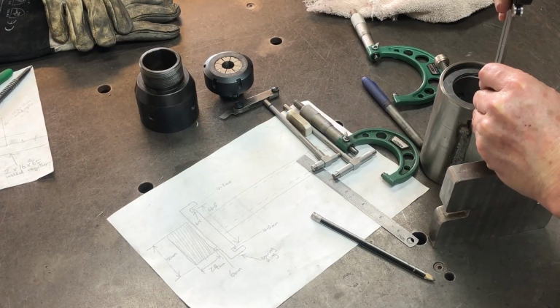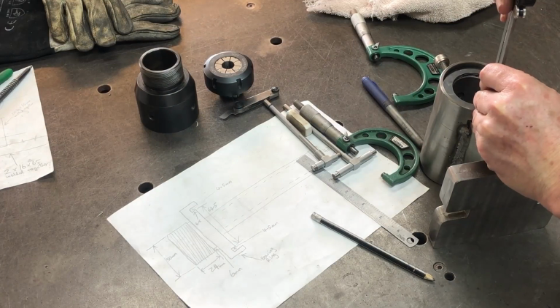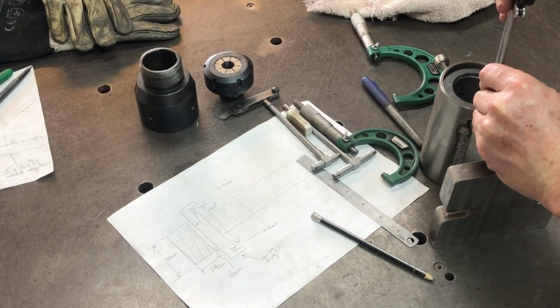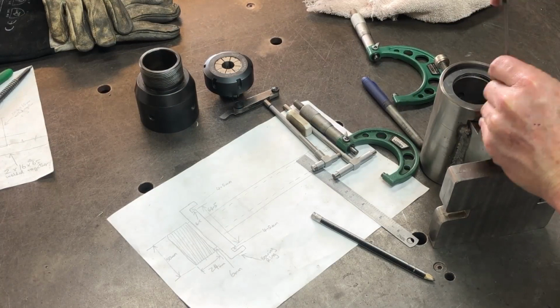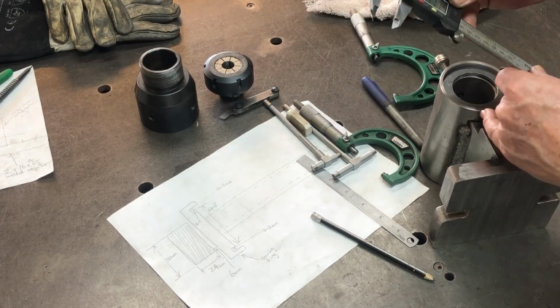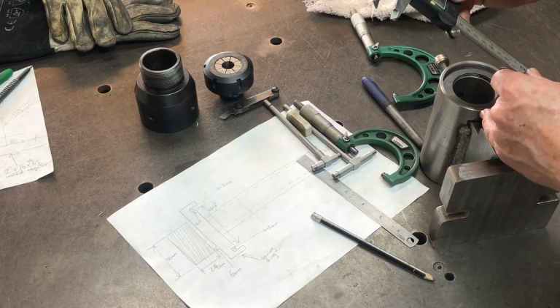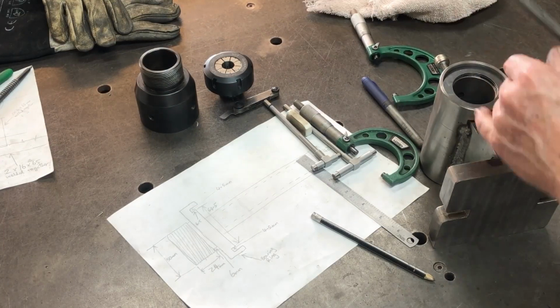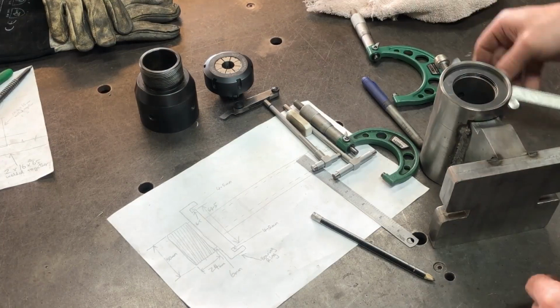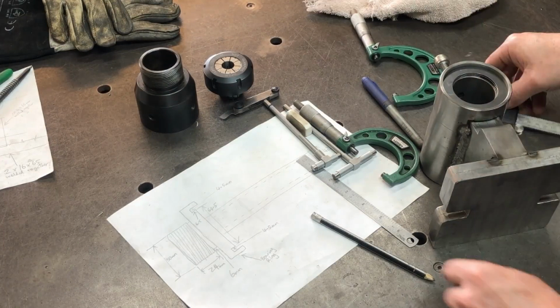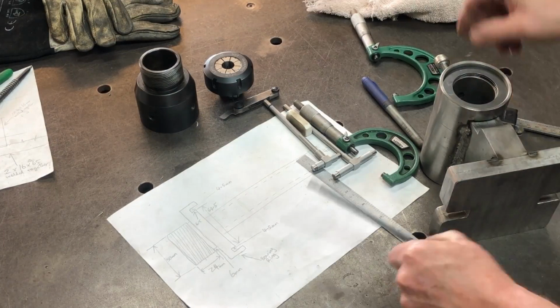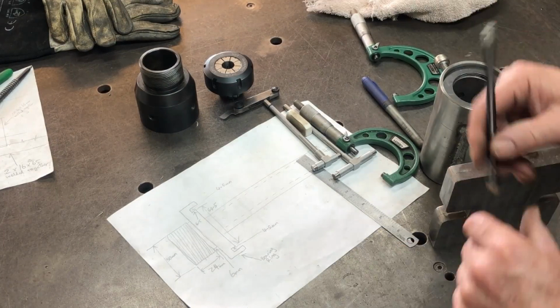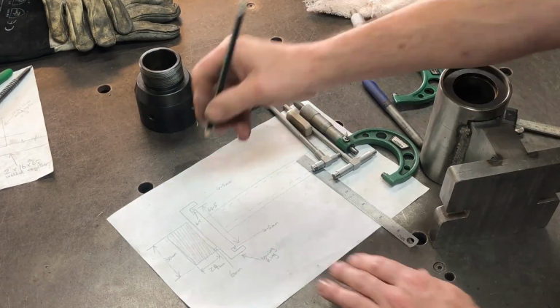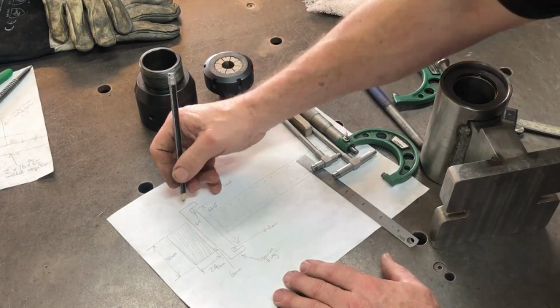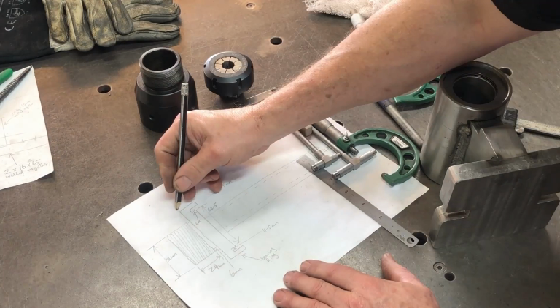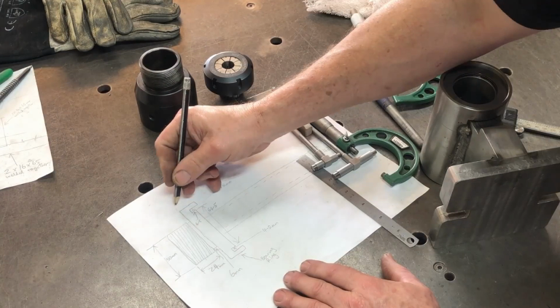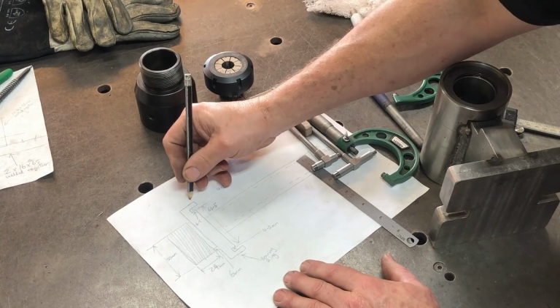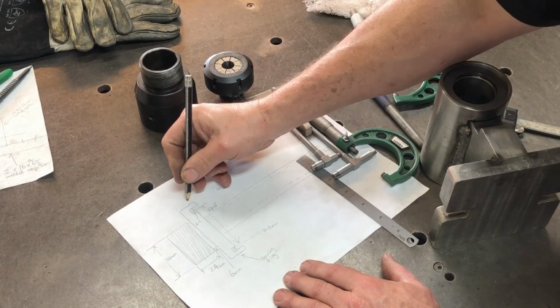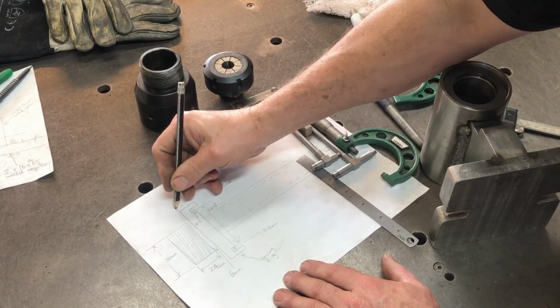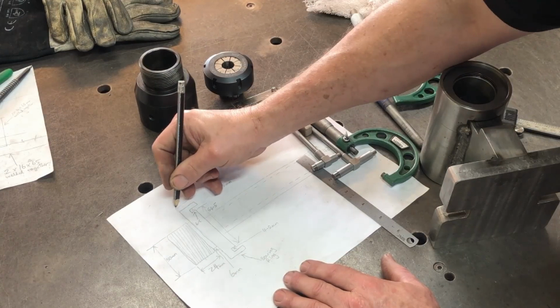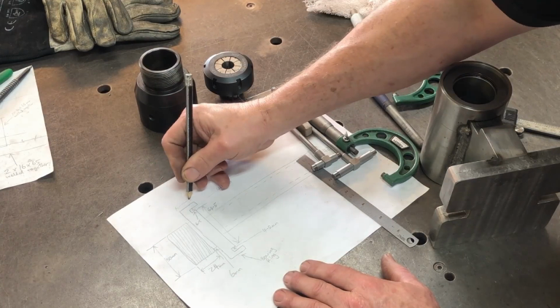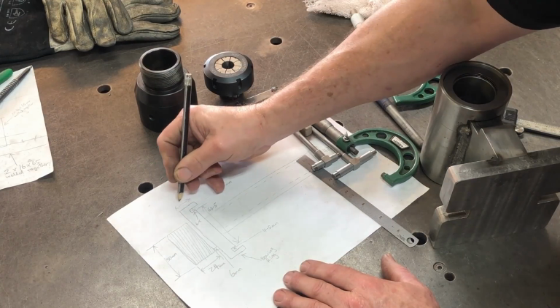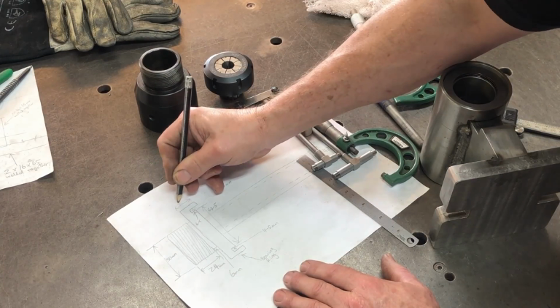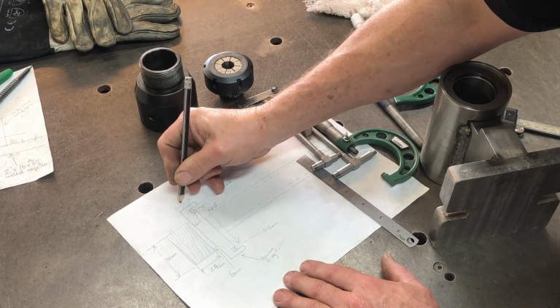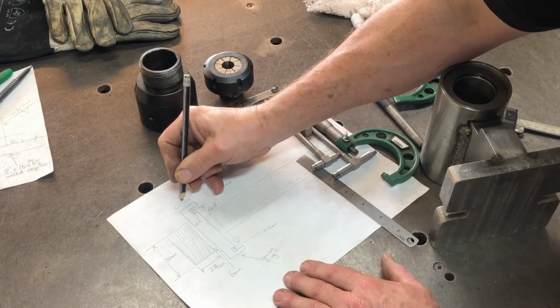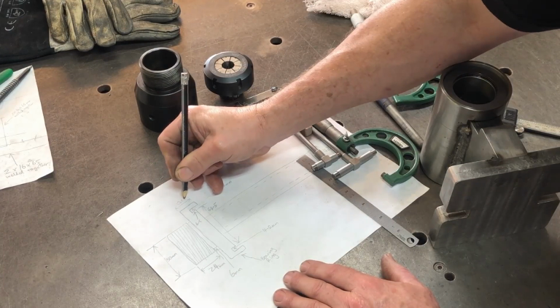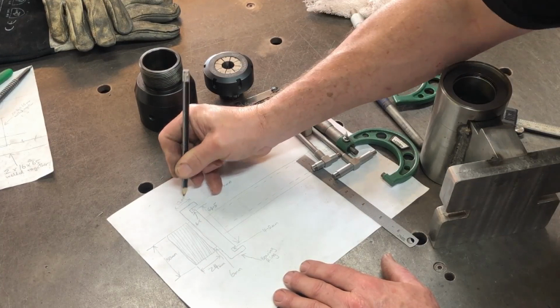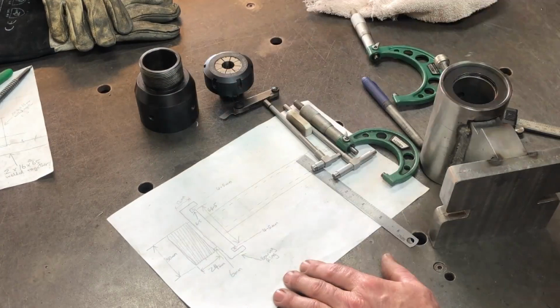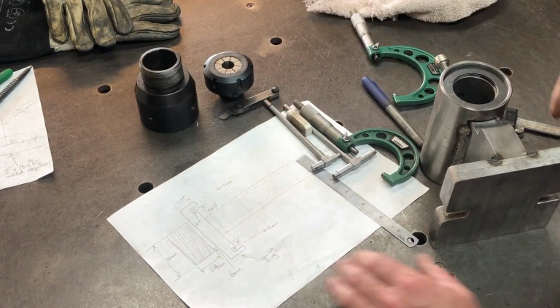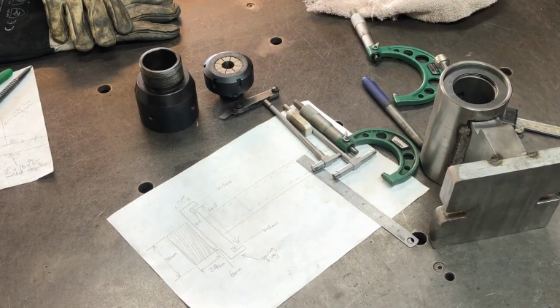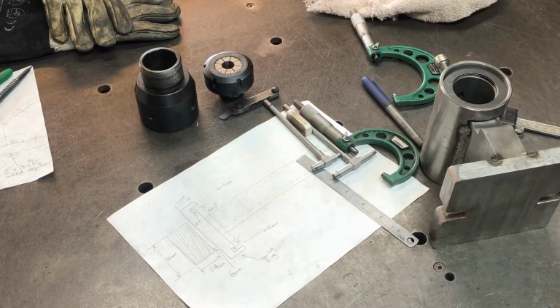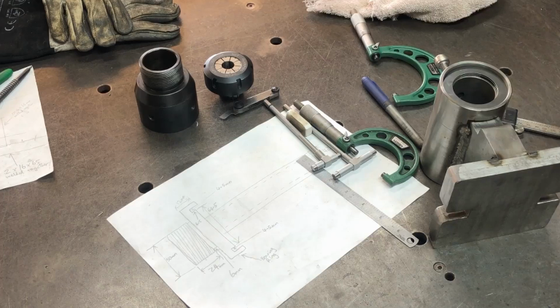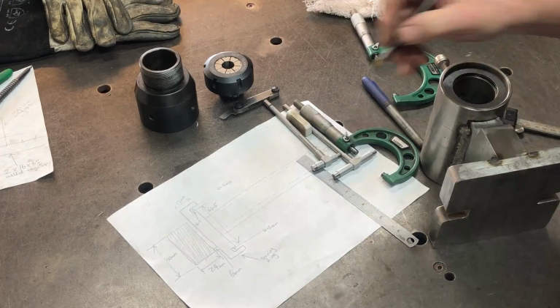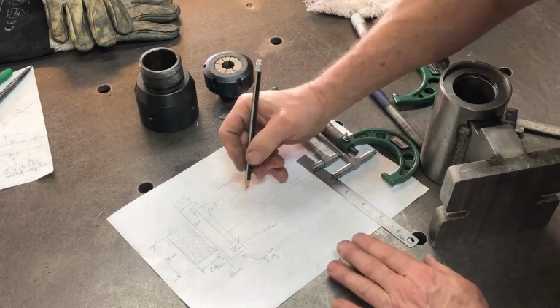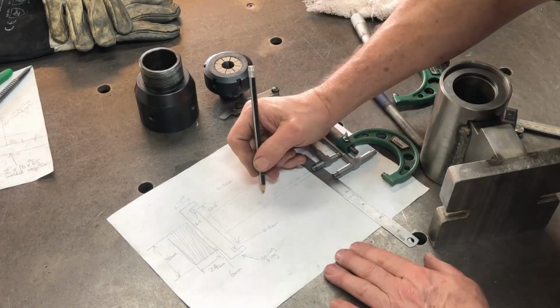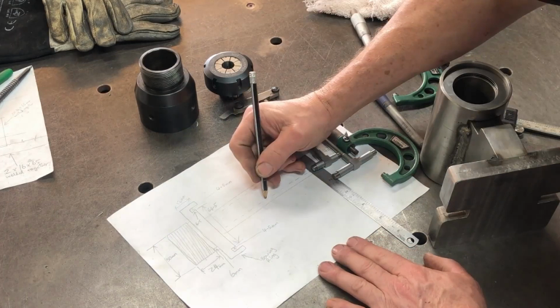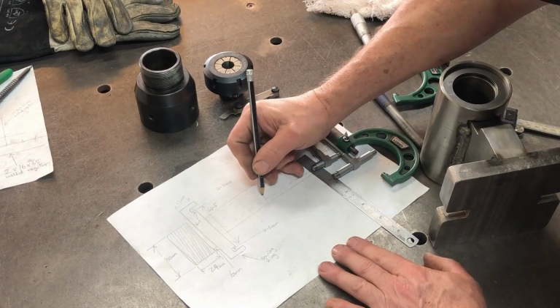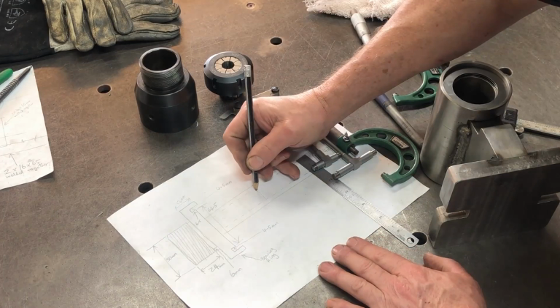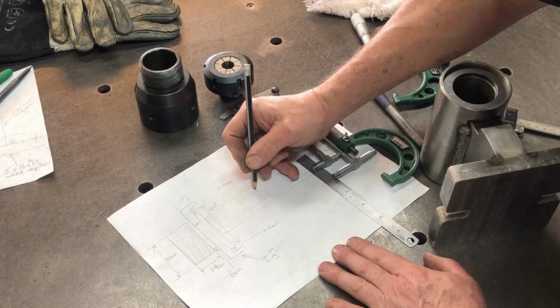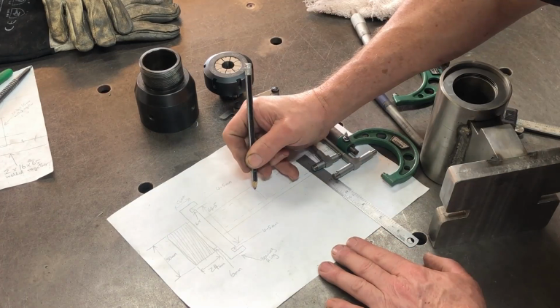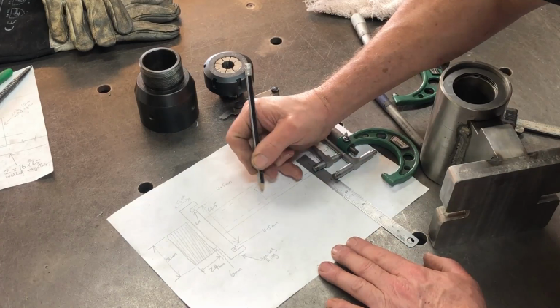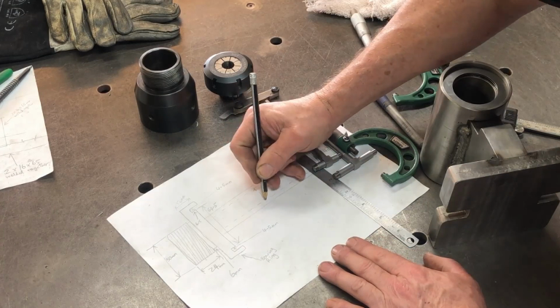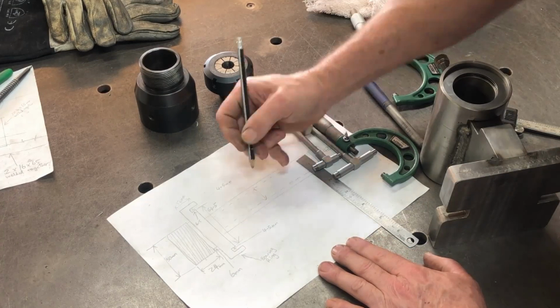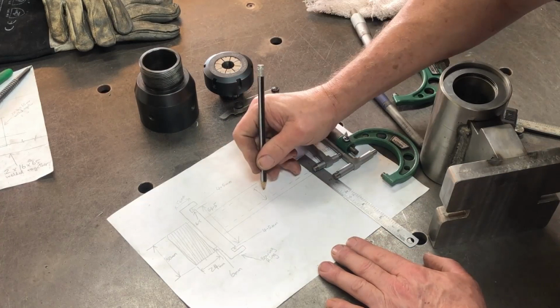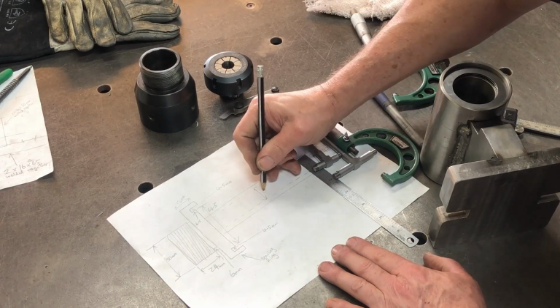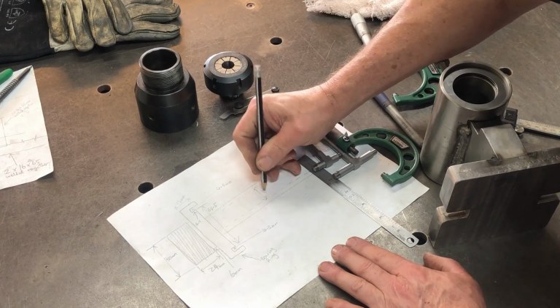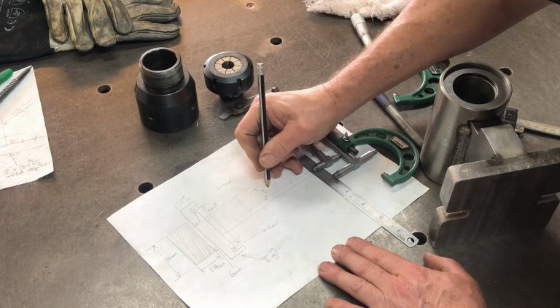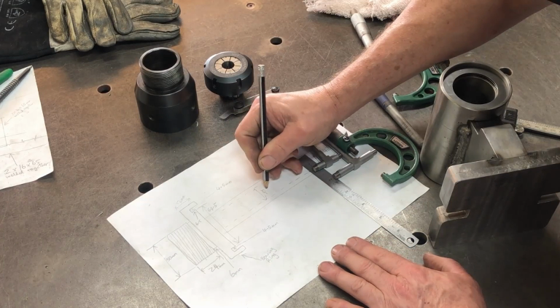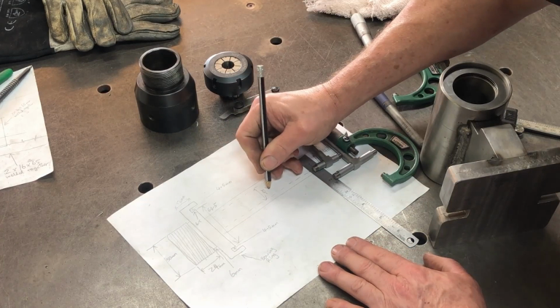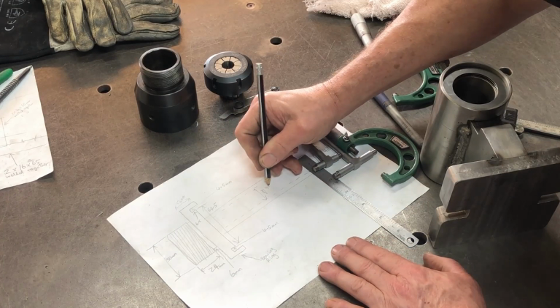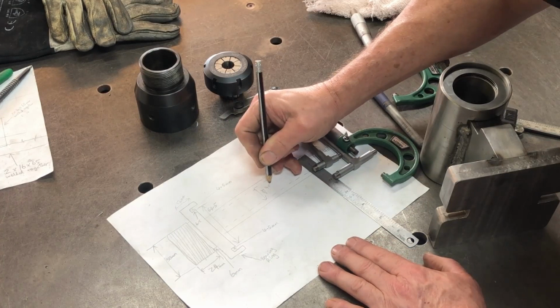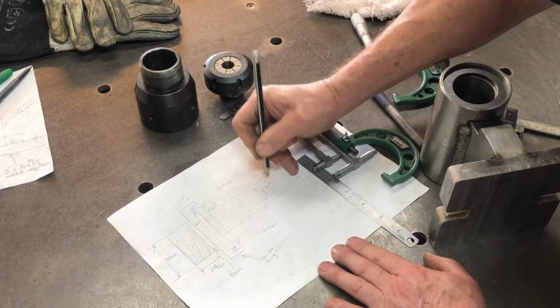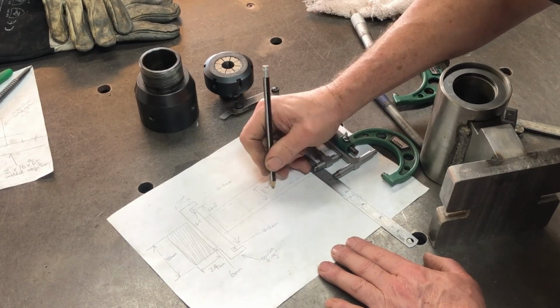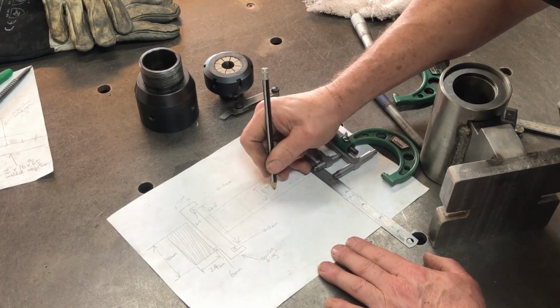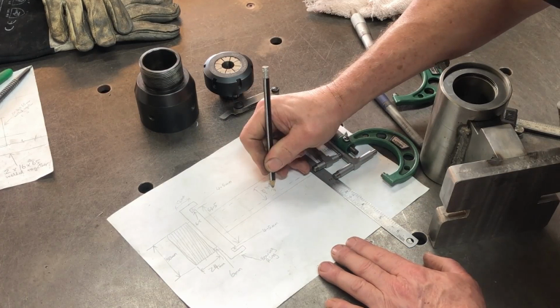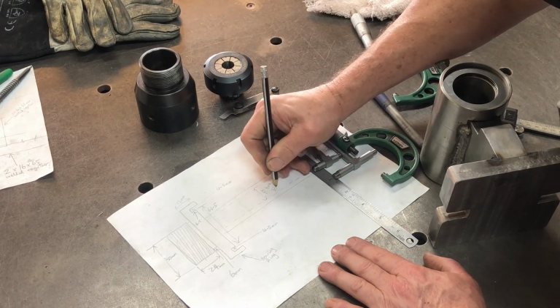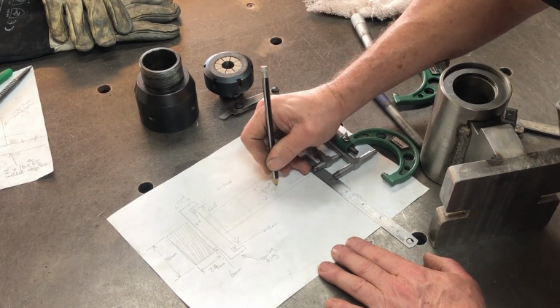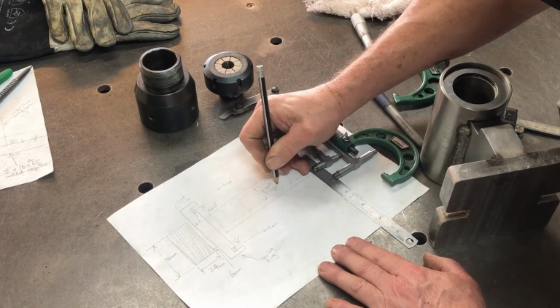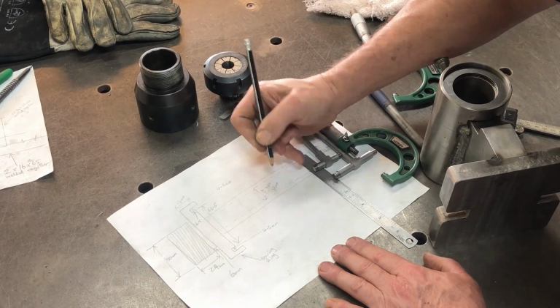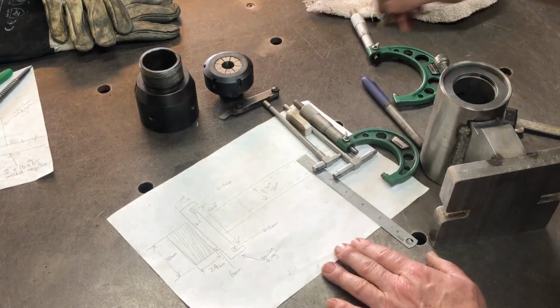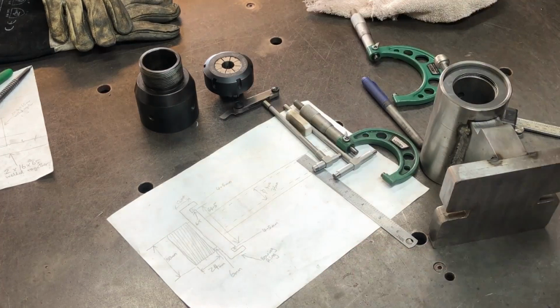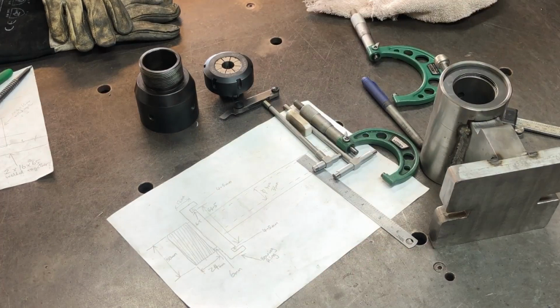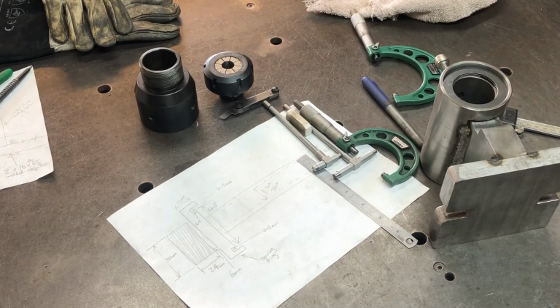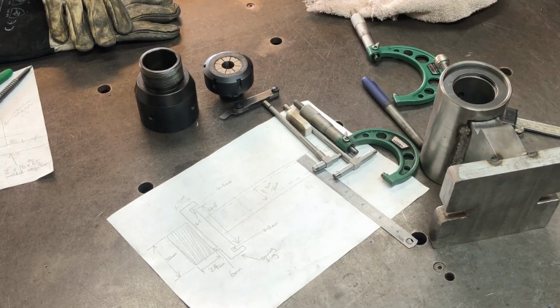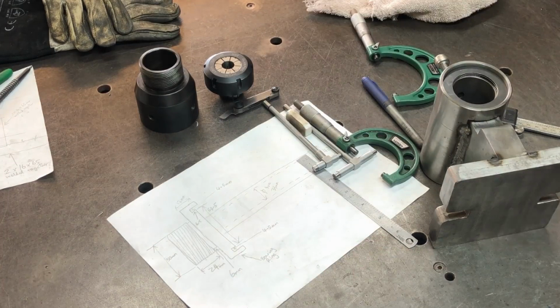While that was chopping off in the hacksaw I was drawing up a plan, and this is where I made a mistake which I'll talk about a little bit later.